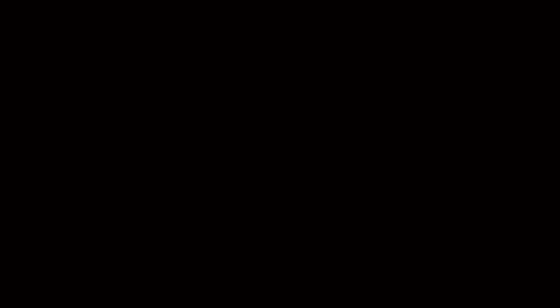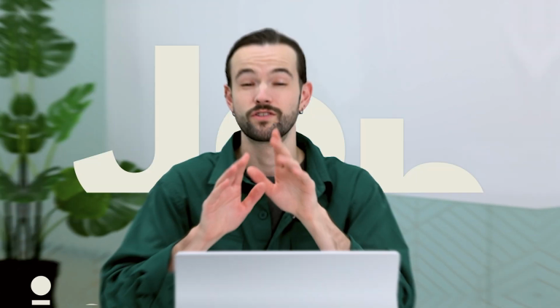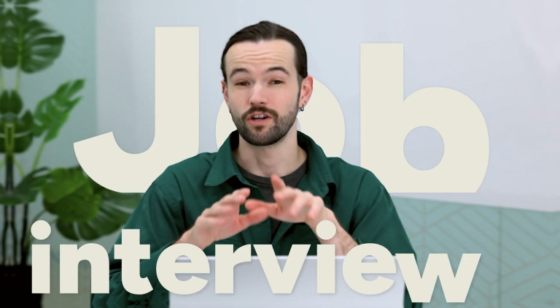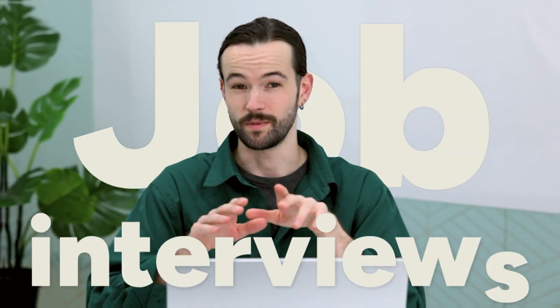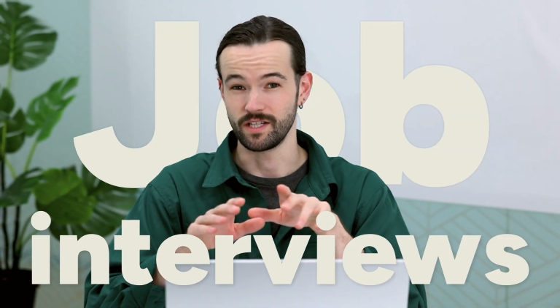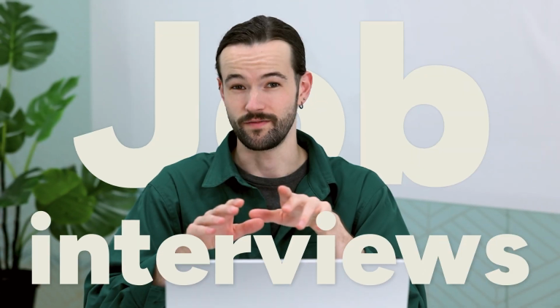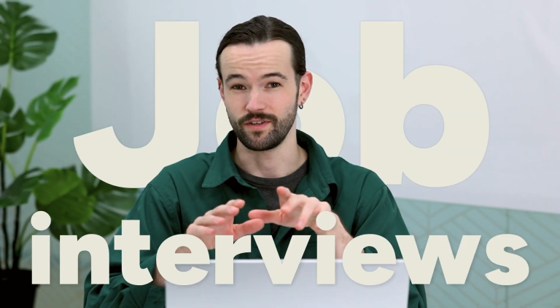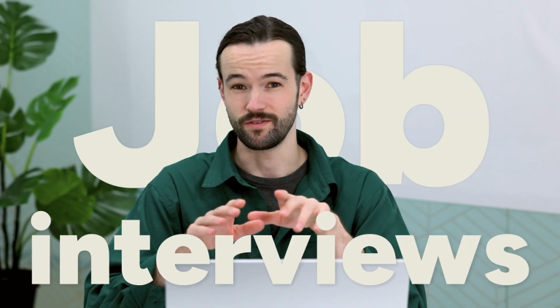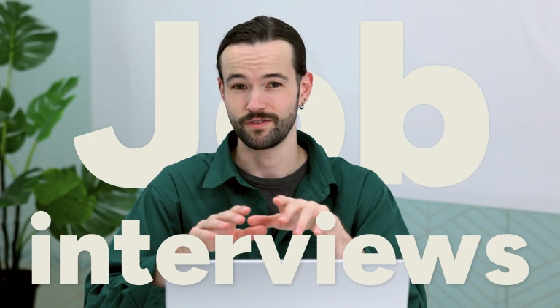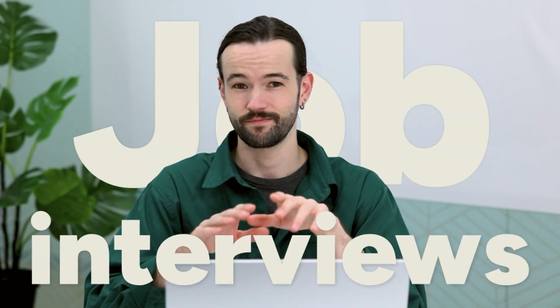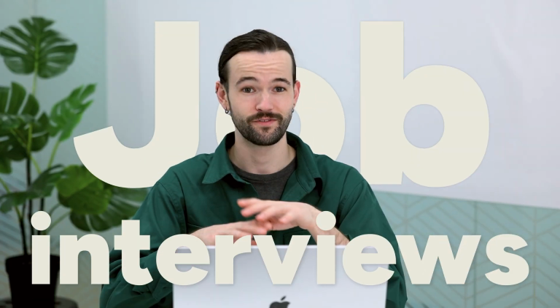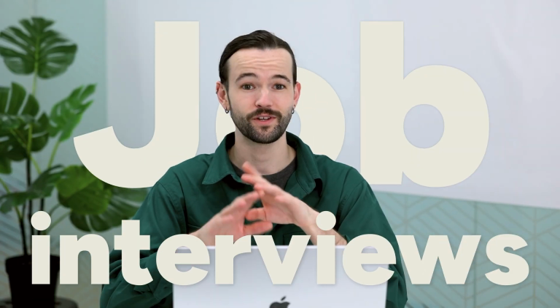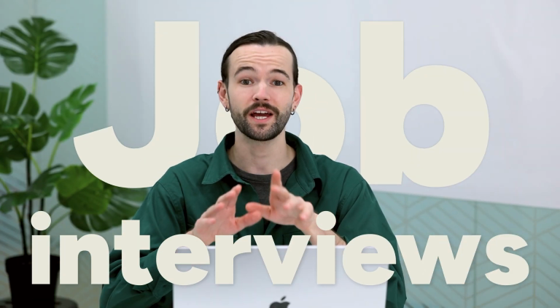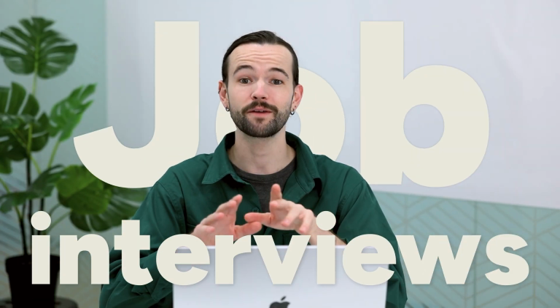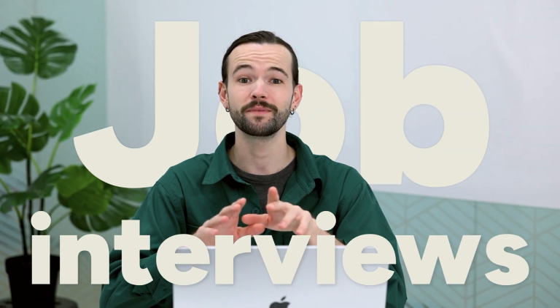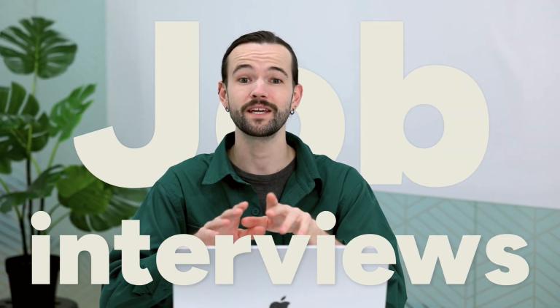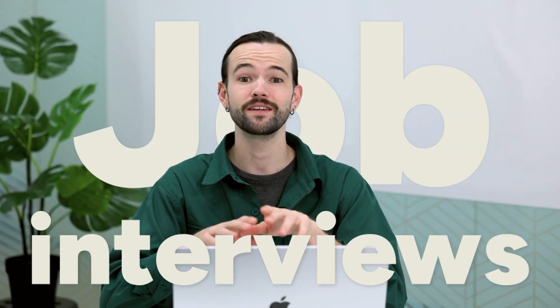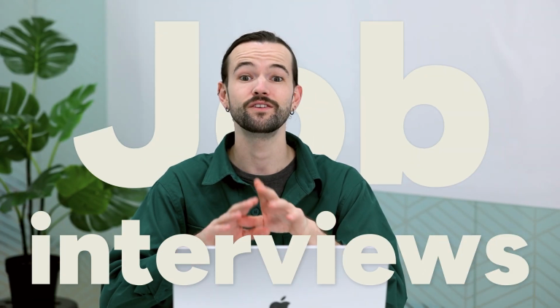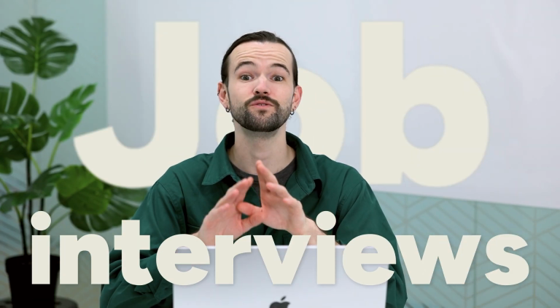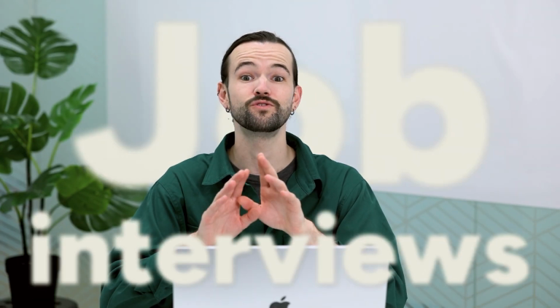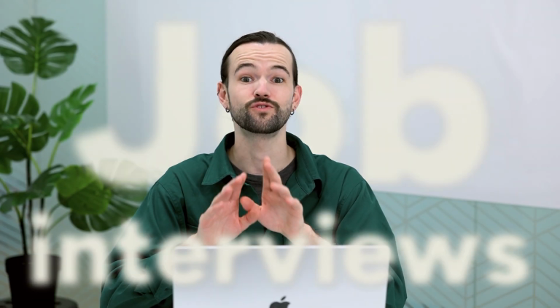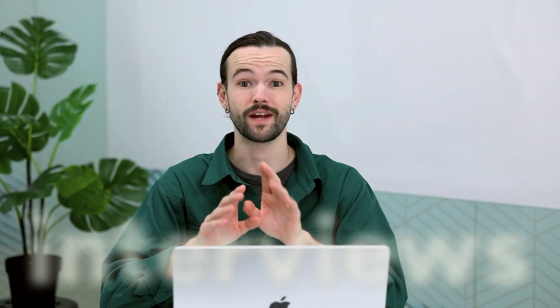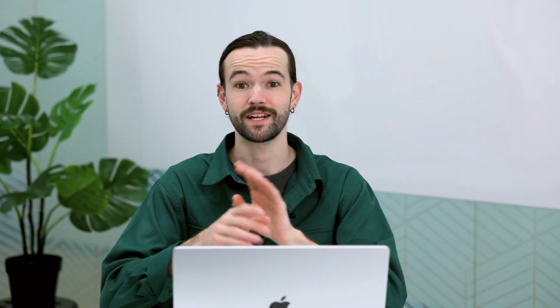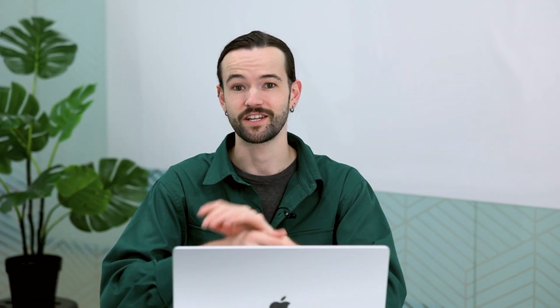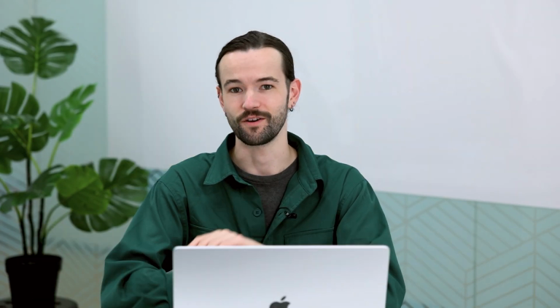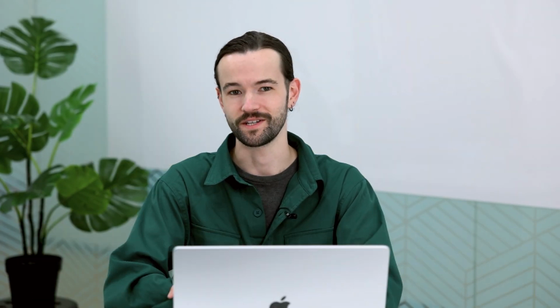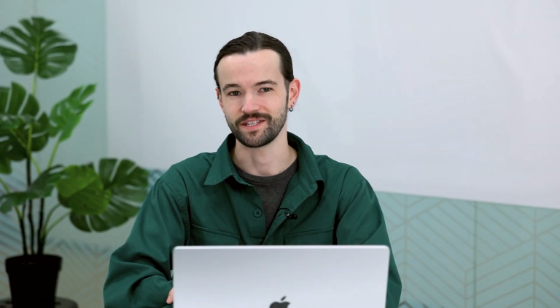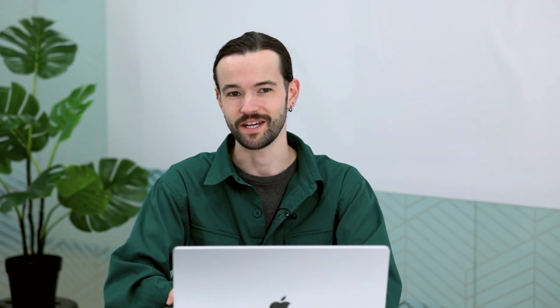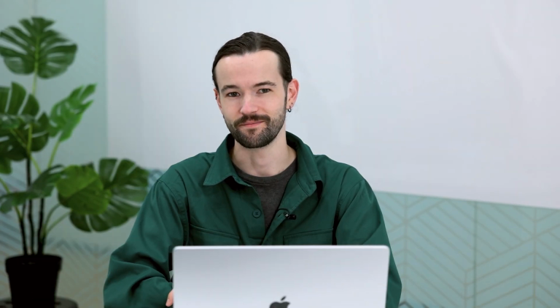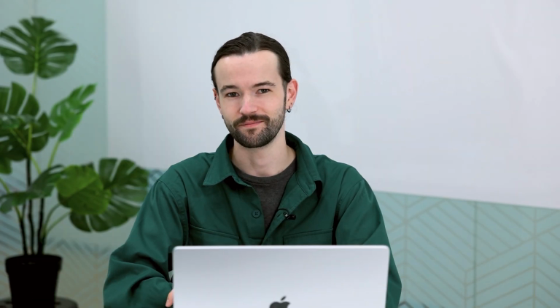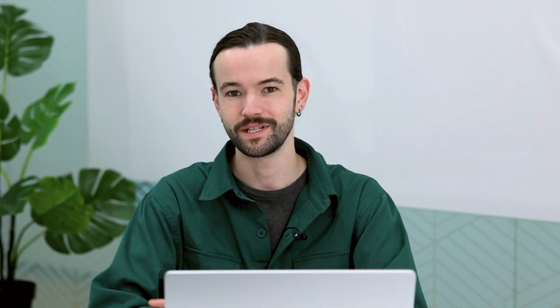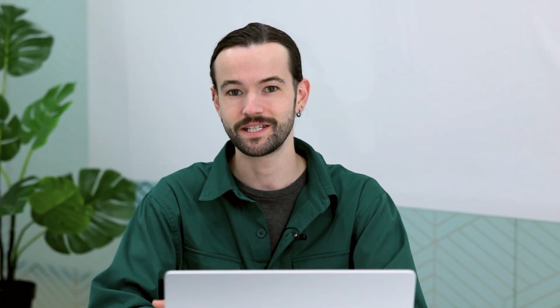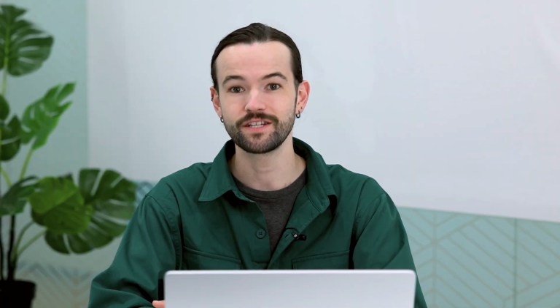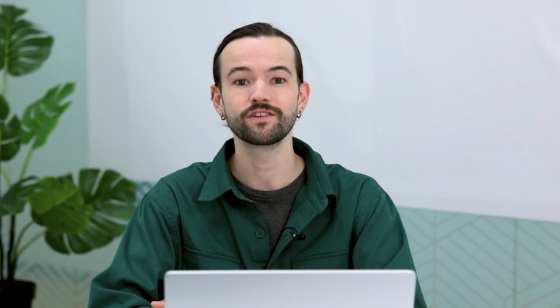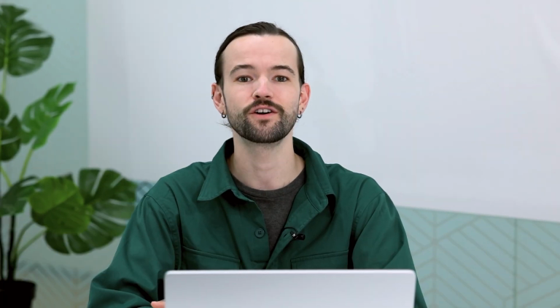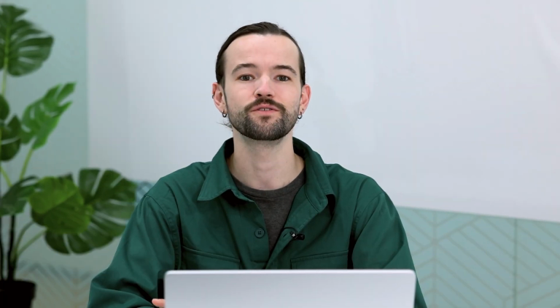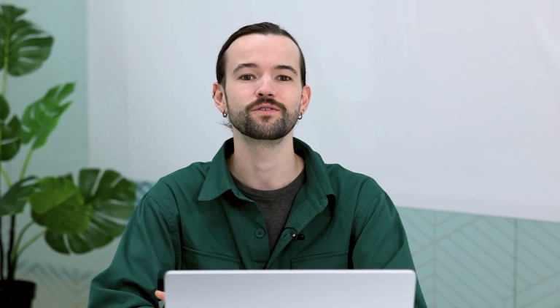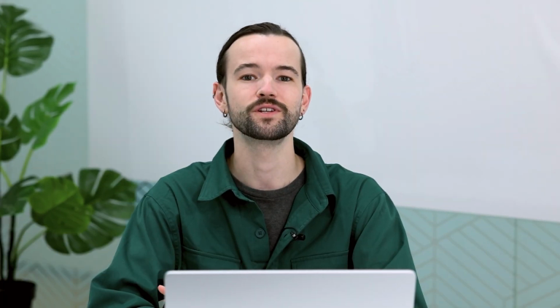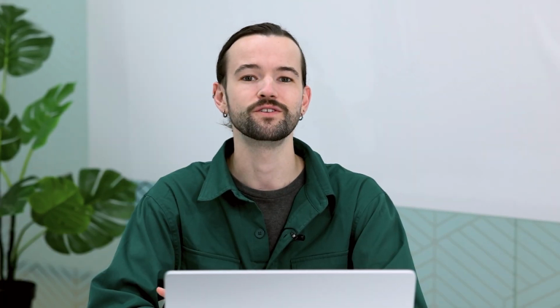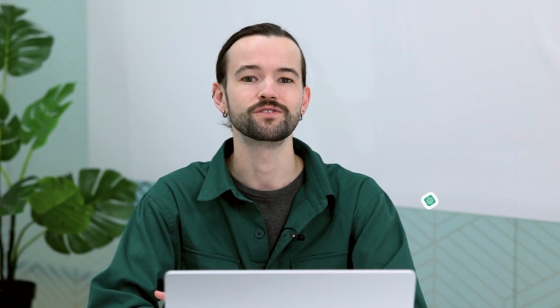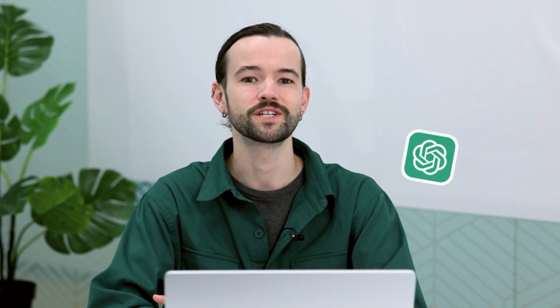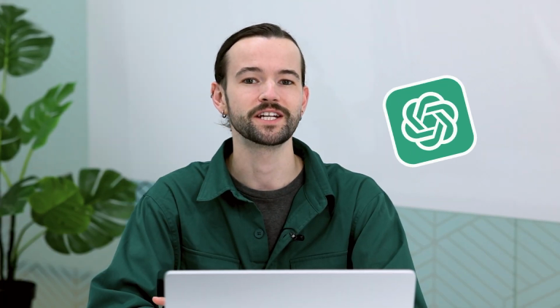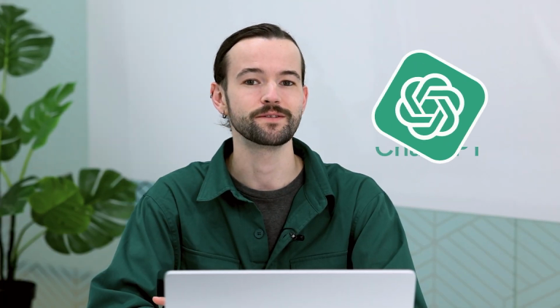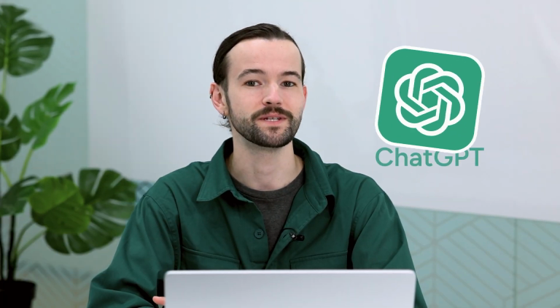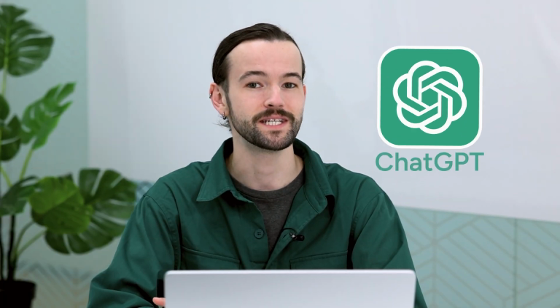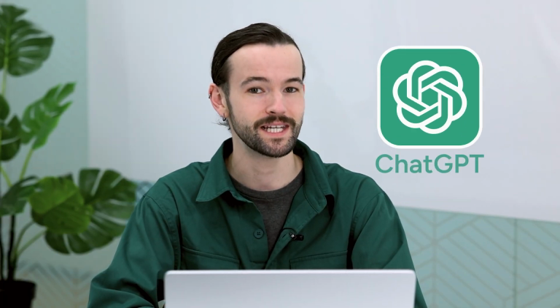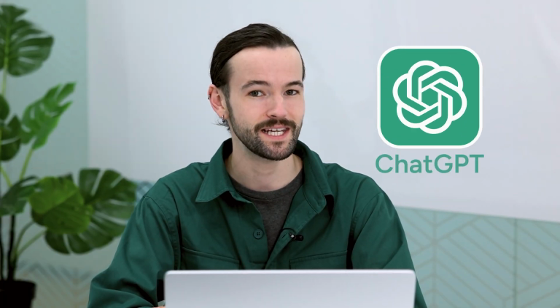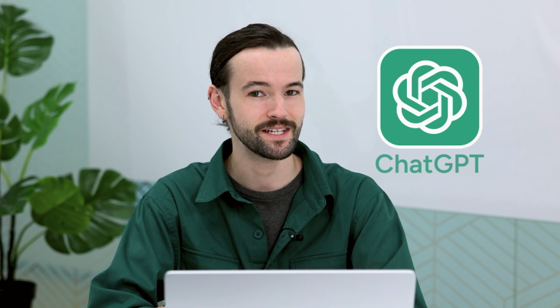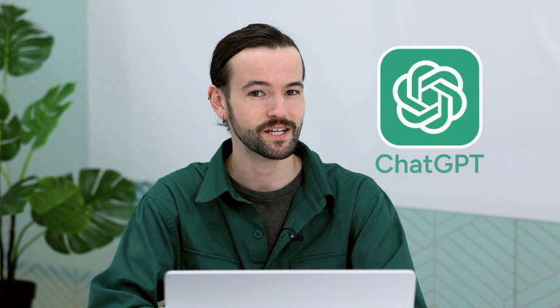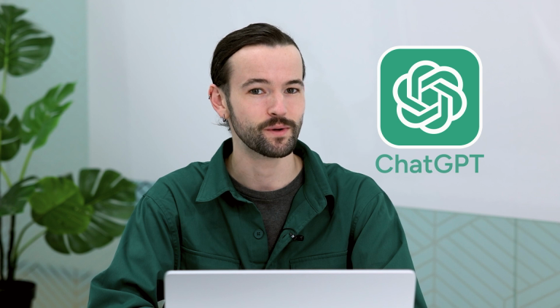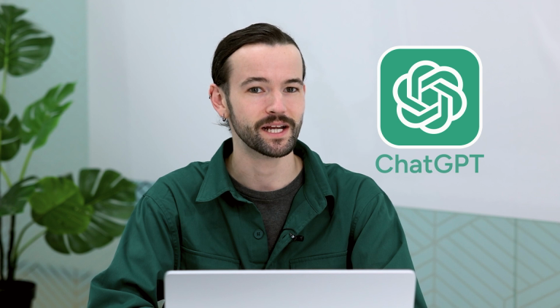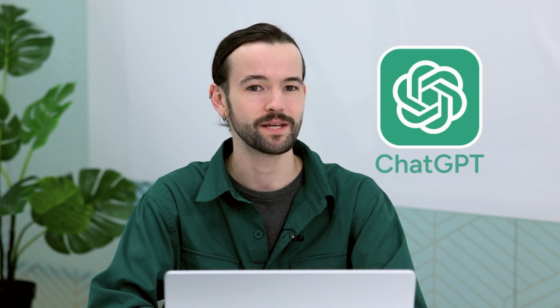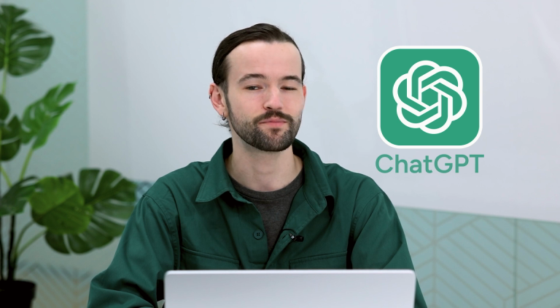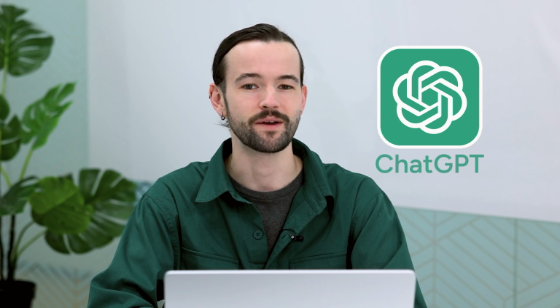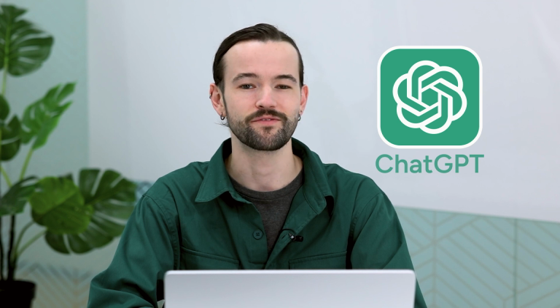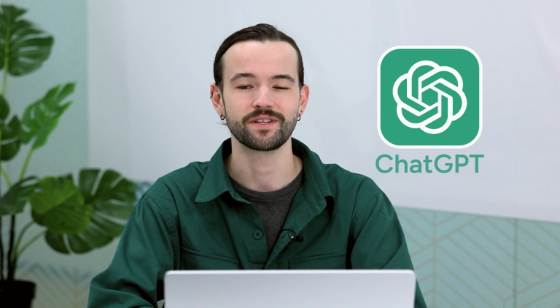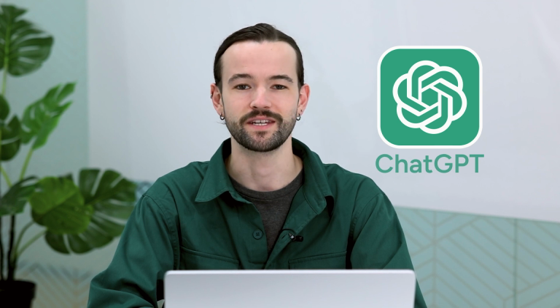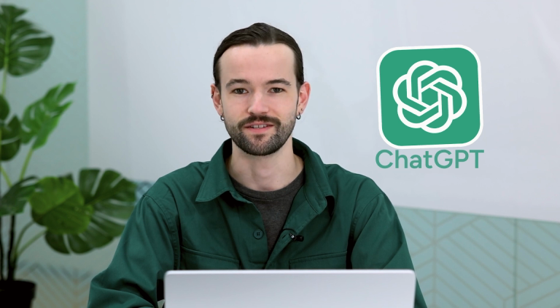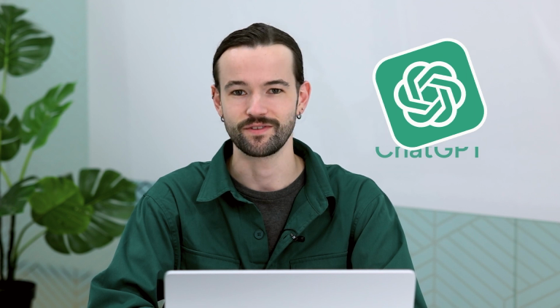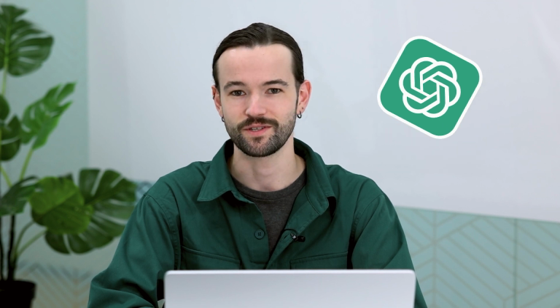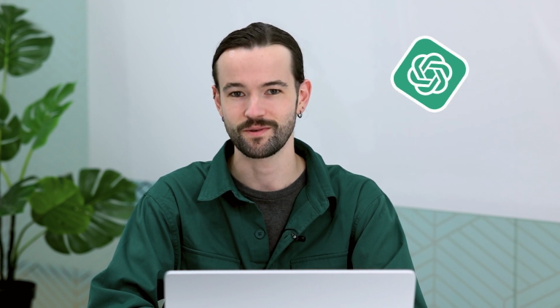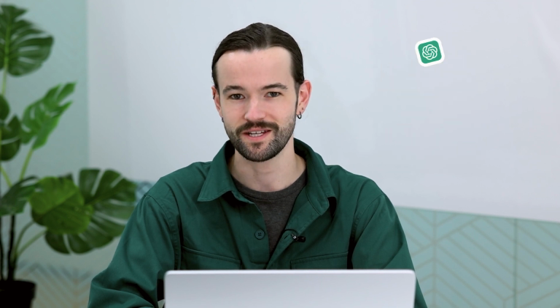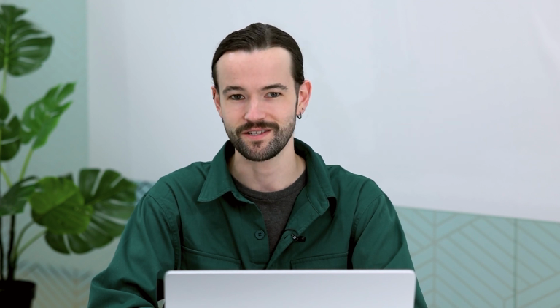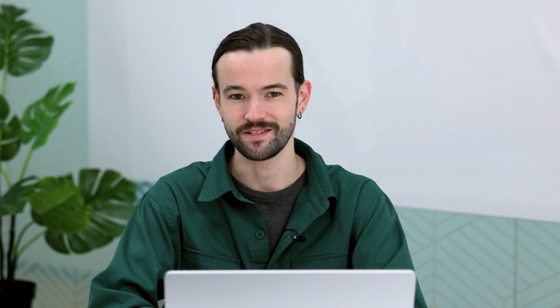Job interviews — if you're like me, you dread going to them. But did you know you can use ChatGPT to quickly prep for the interviewer's questions?